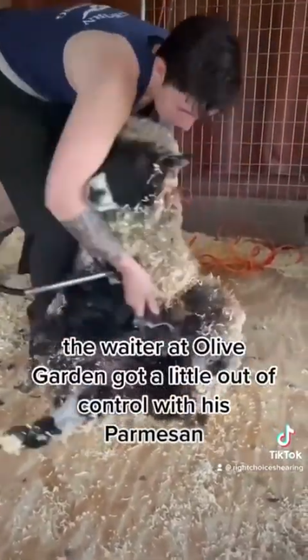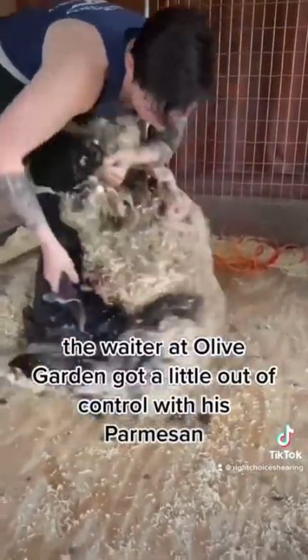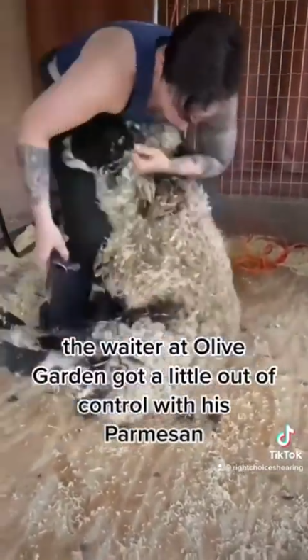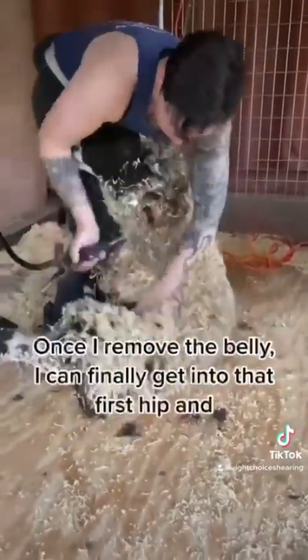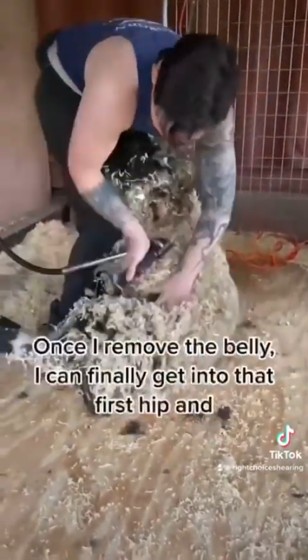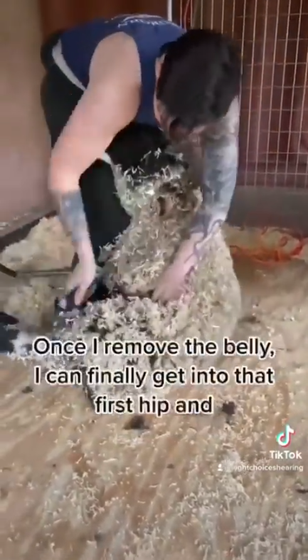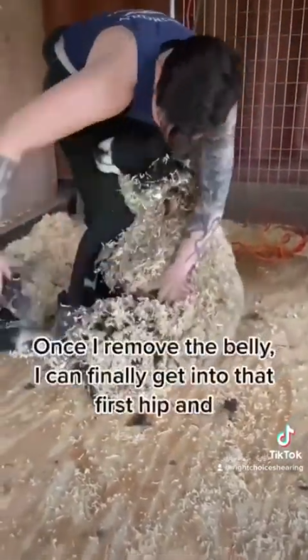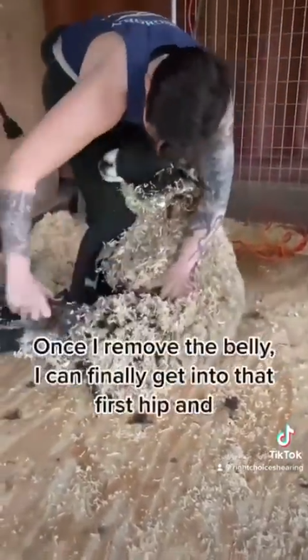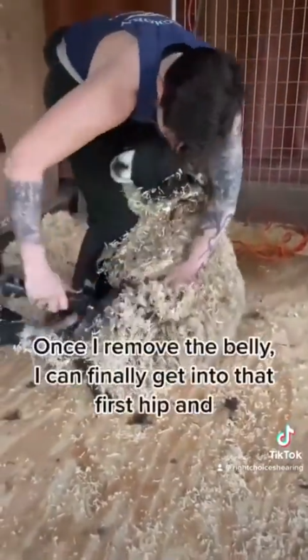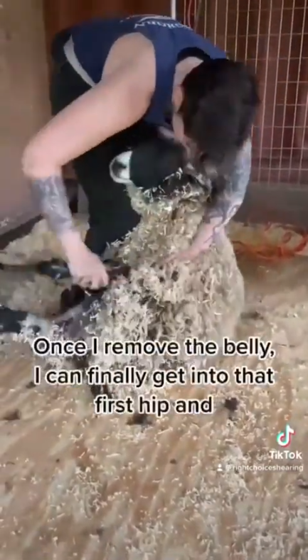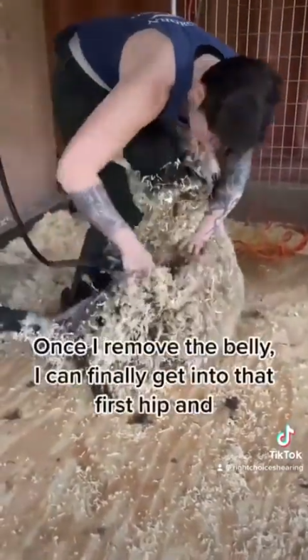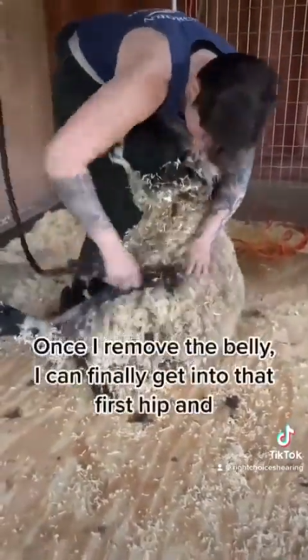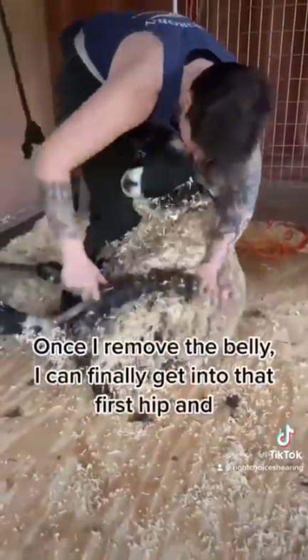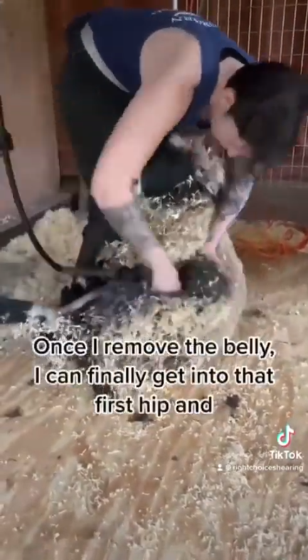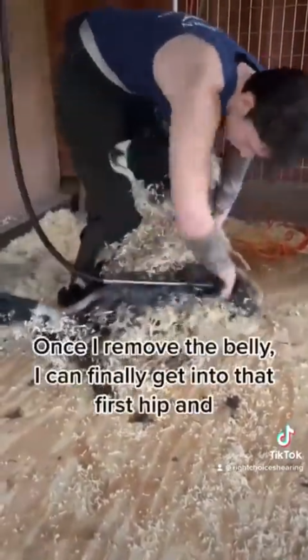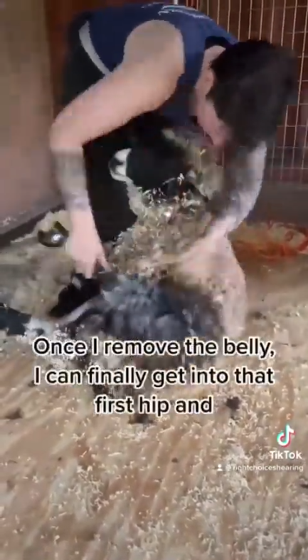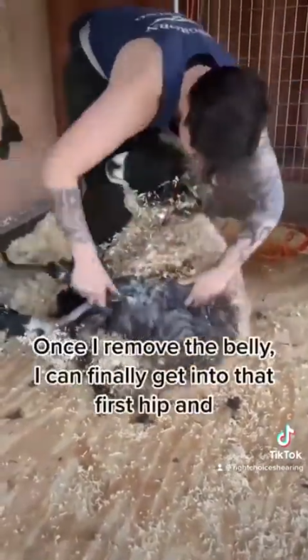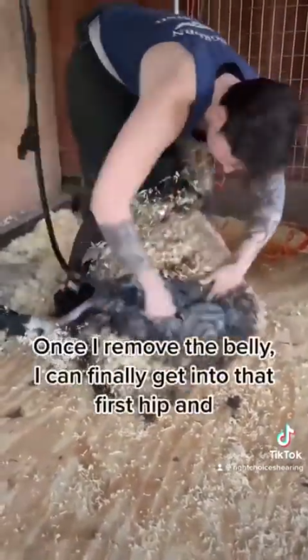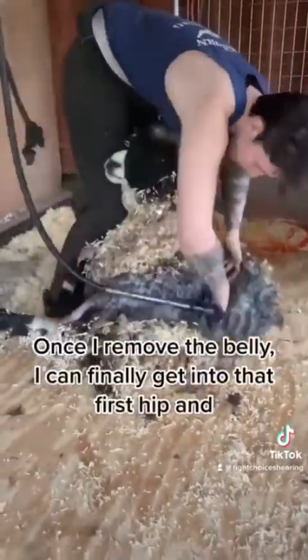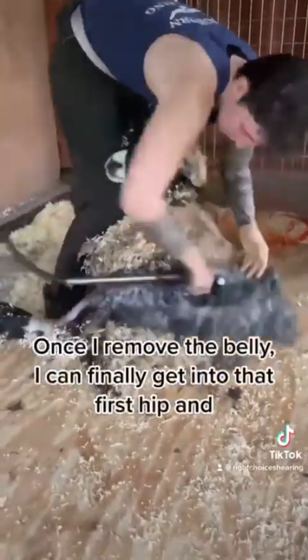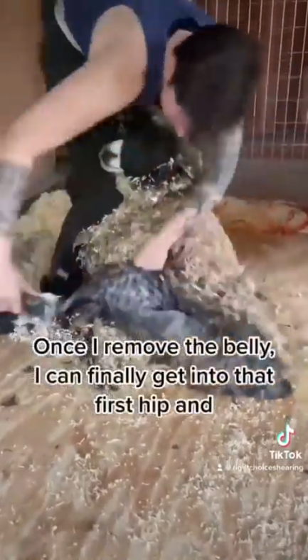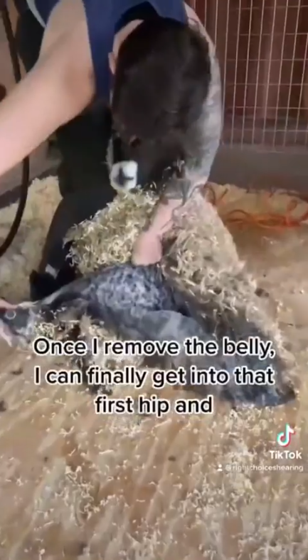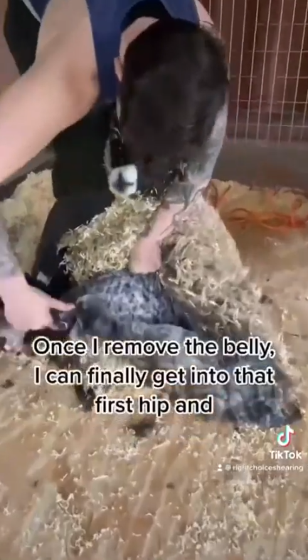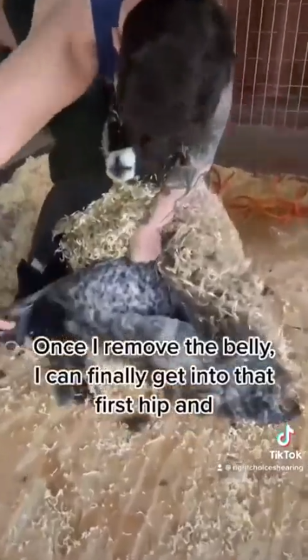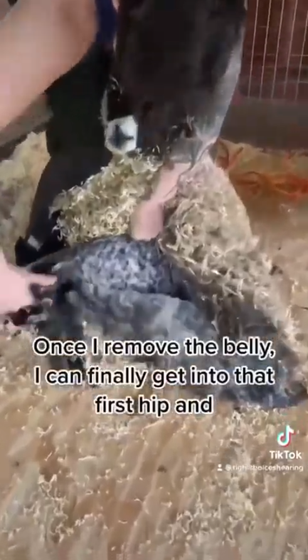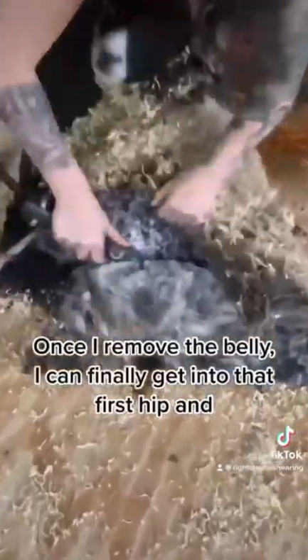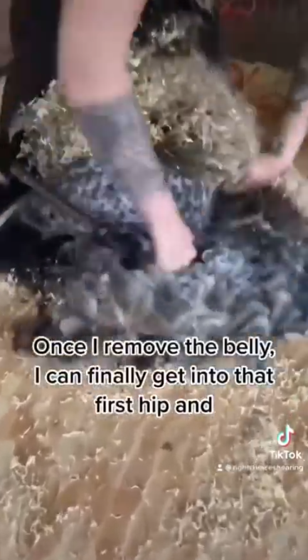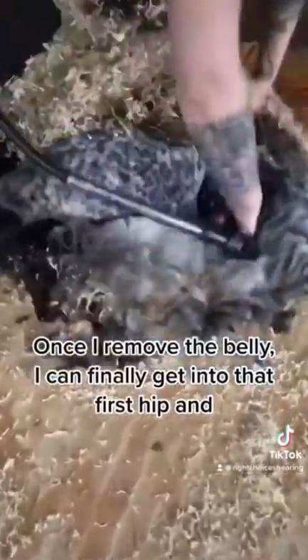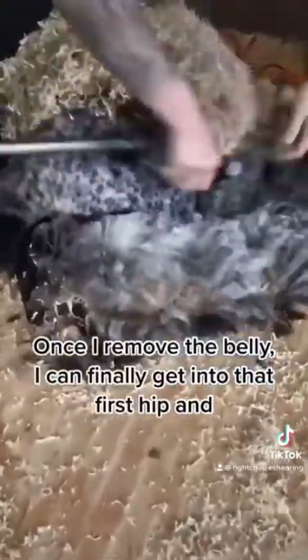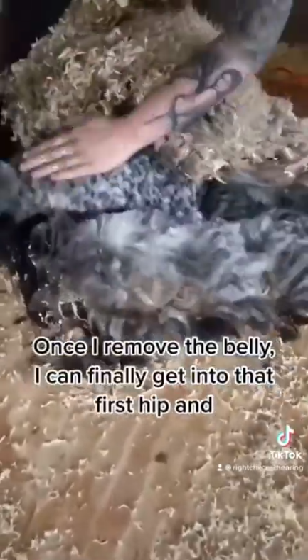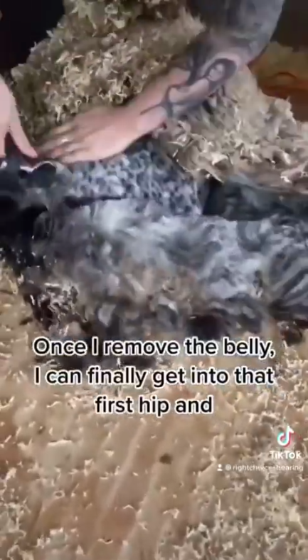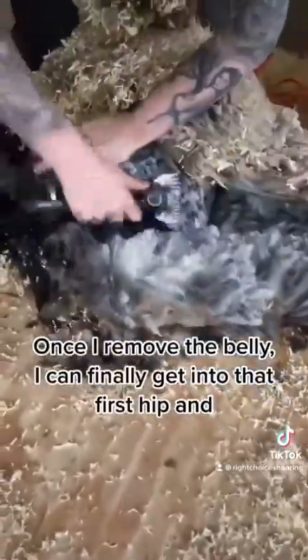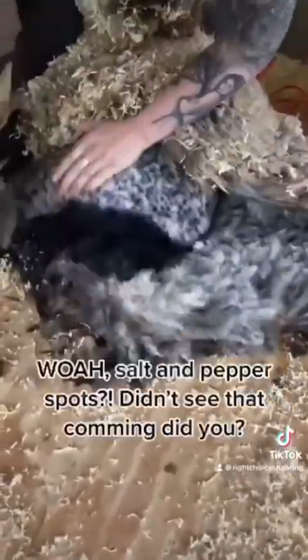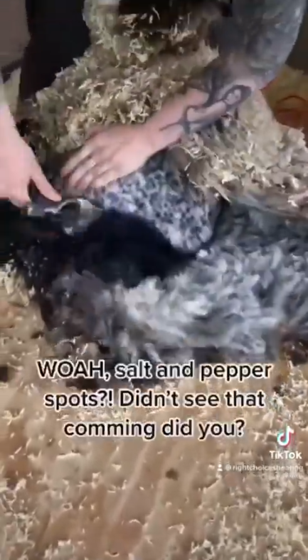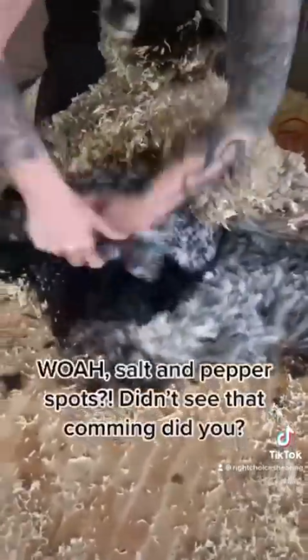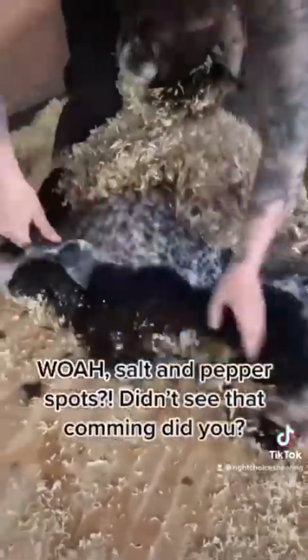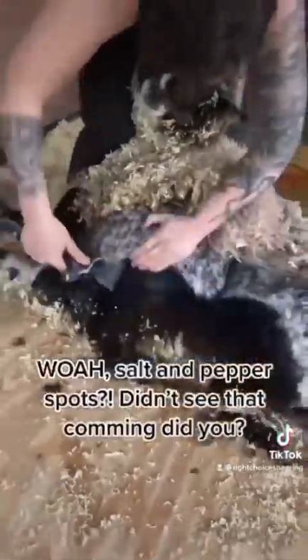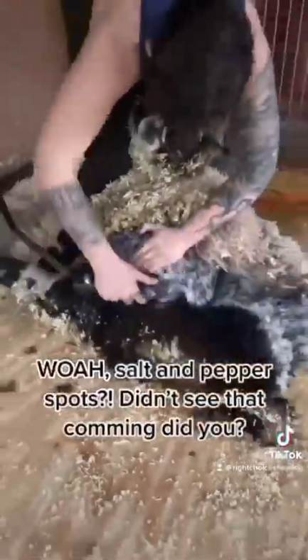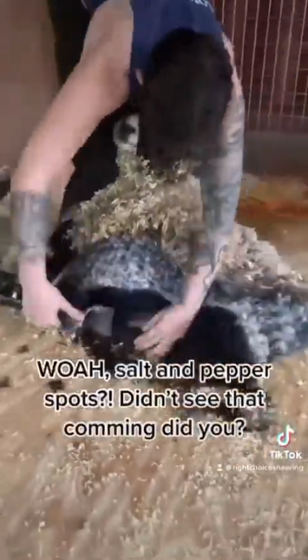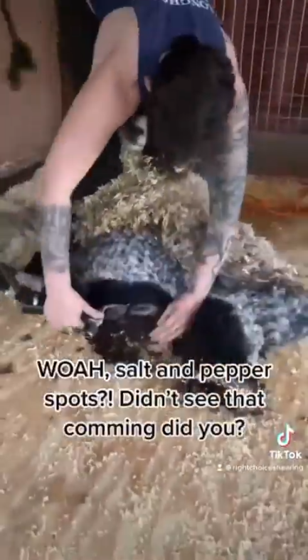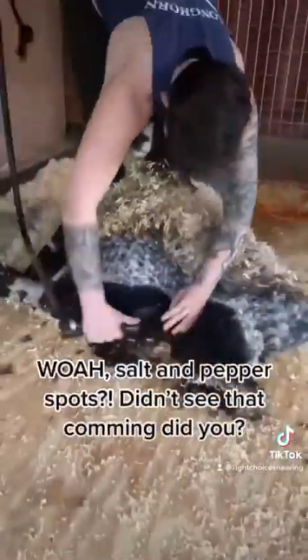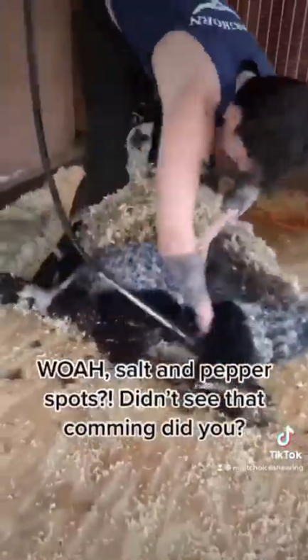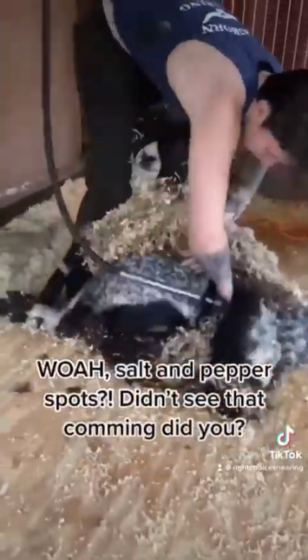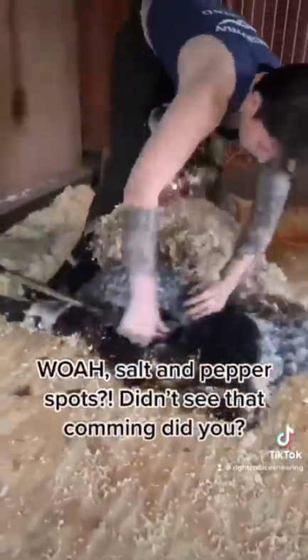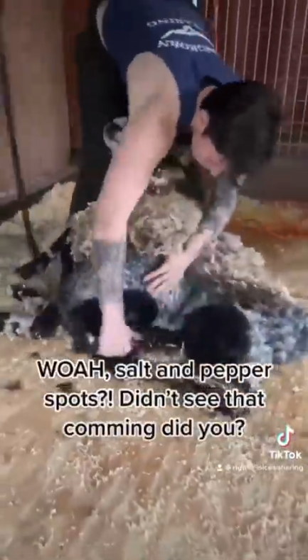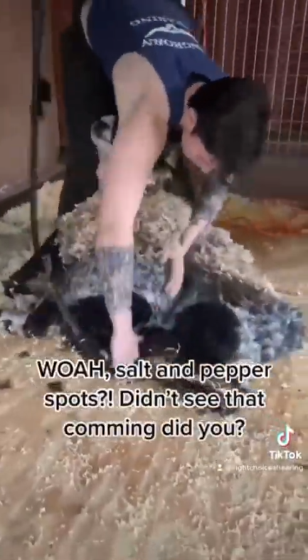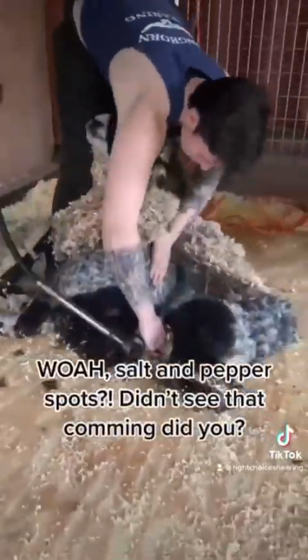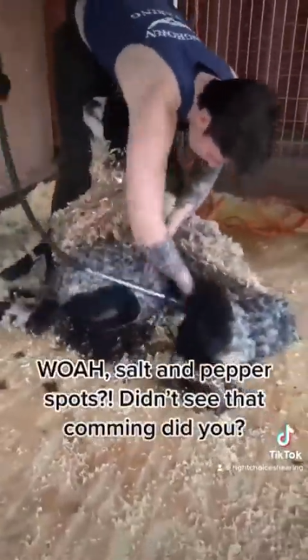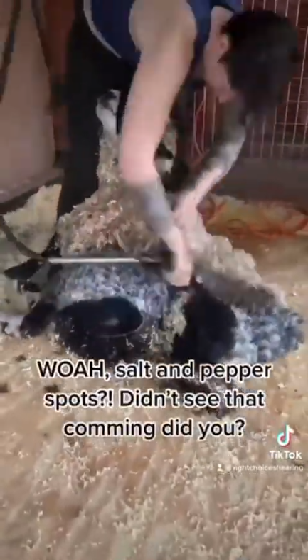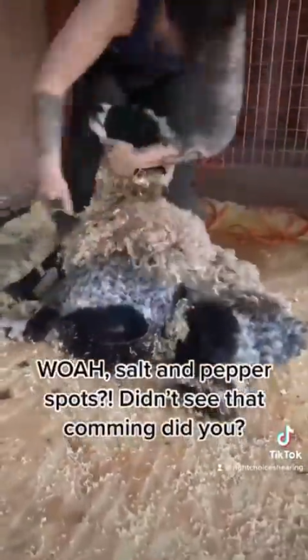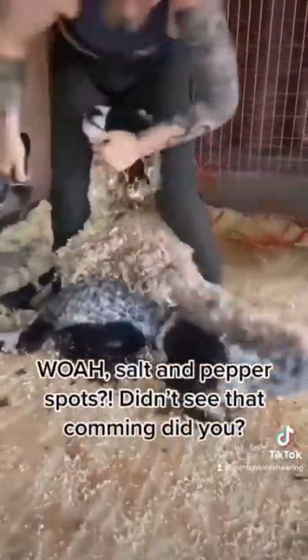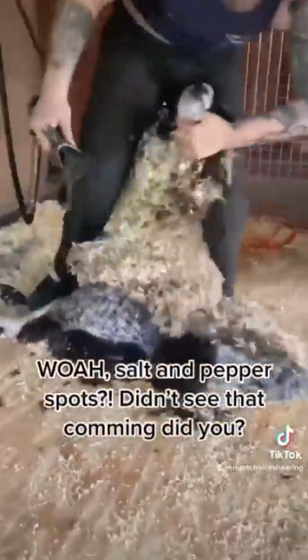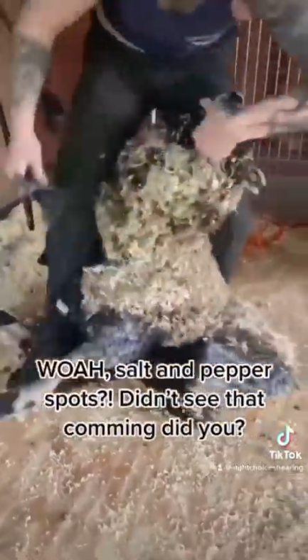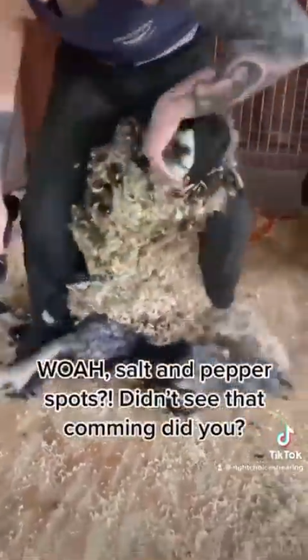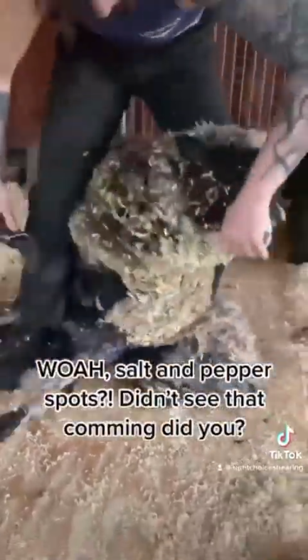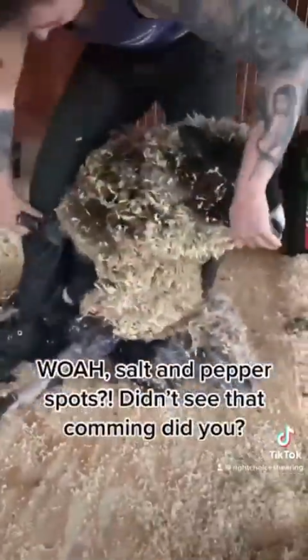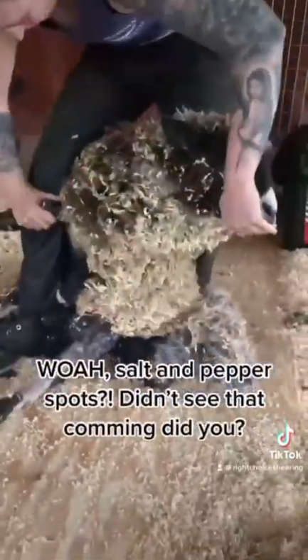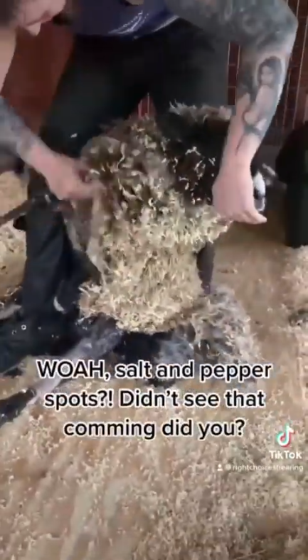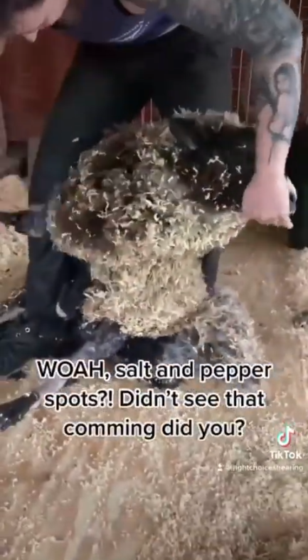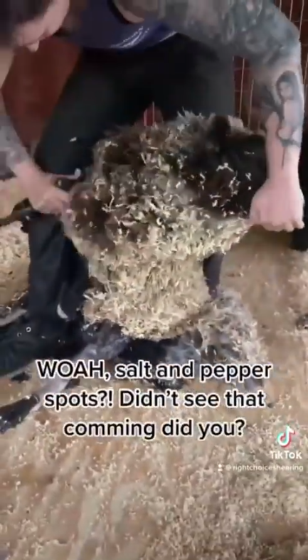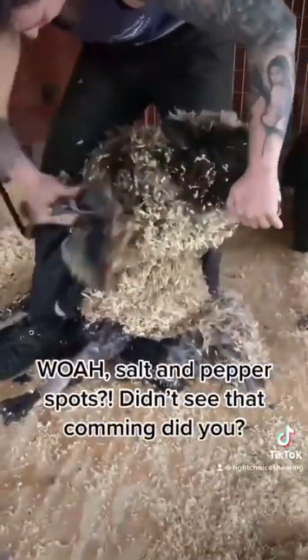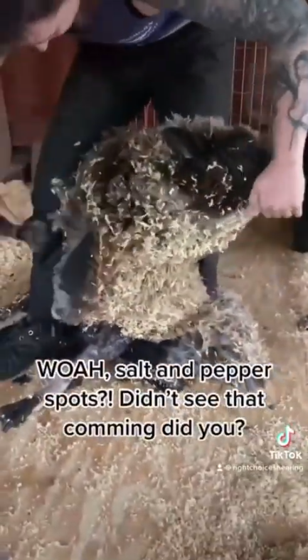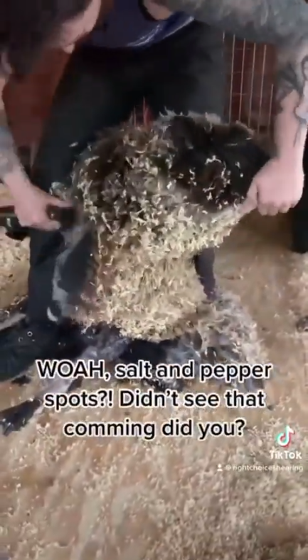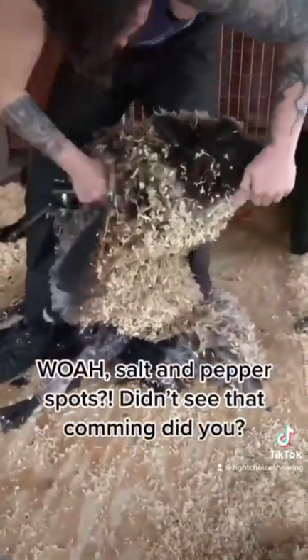Once I remove the belly, I can finally get into that first hip, and whoa! Salt and pepper spots! Didn't see that coming, did you?